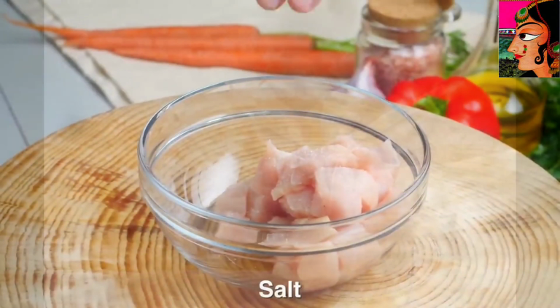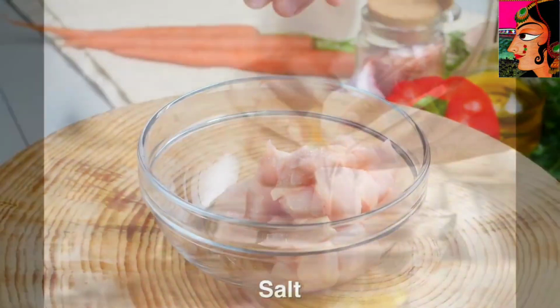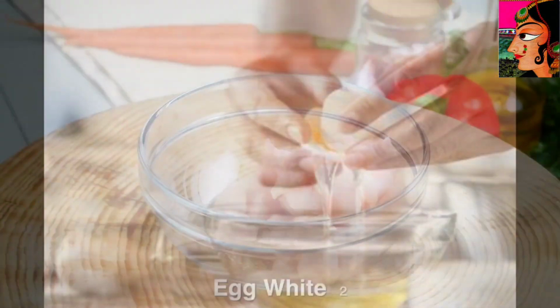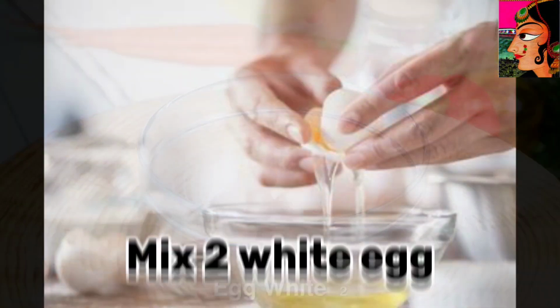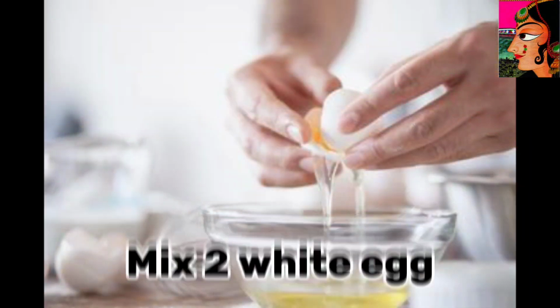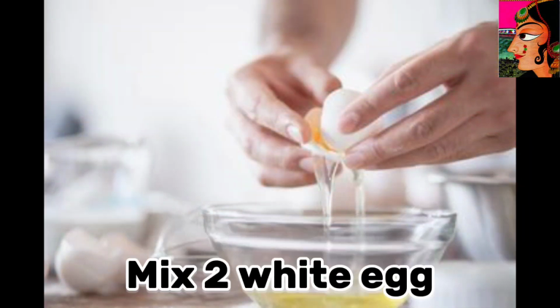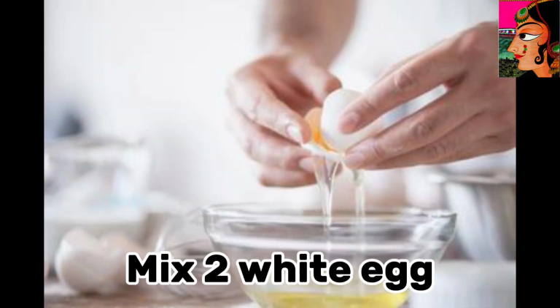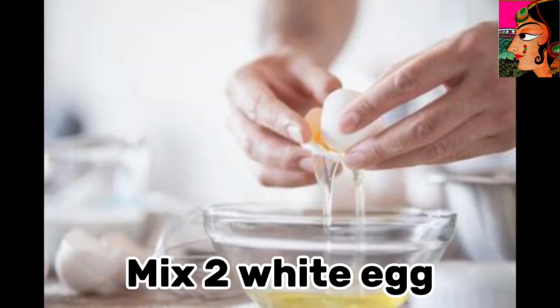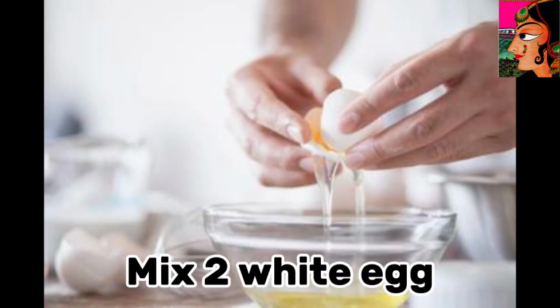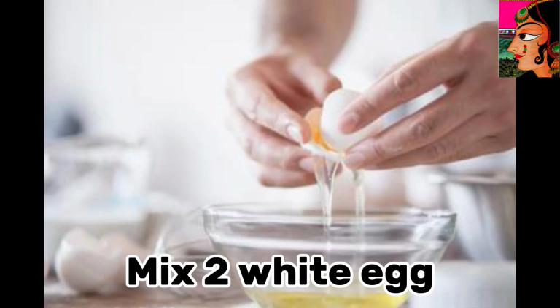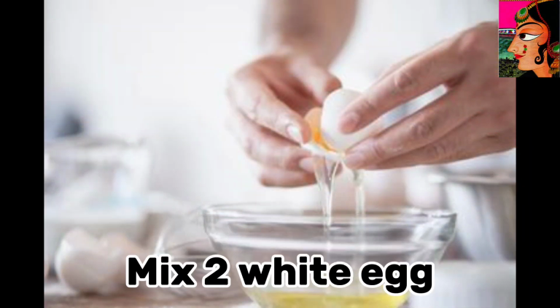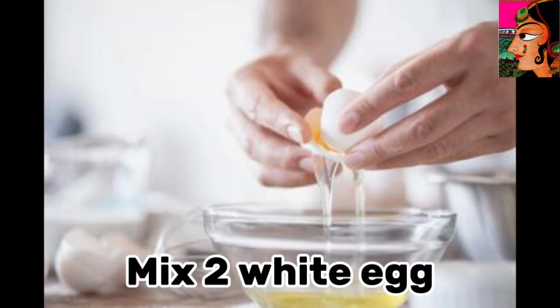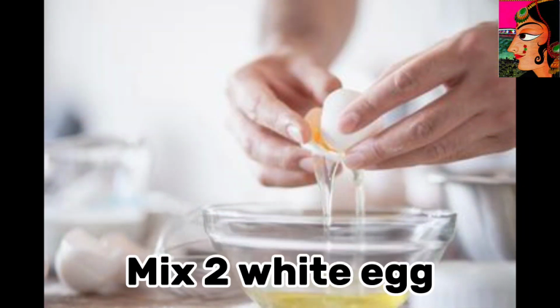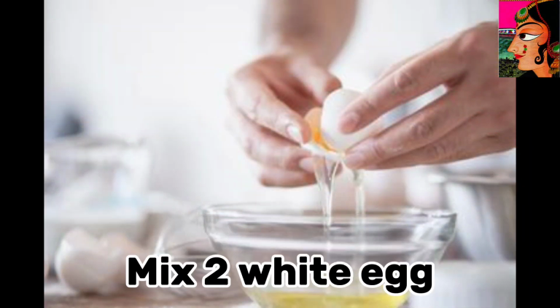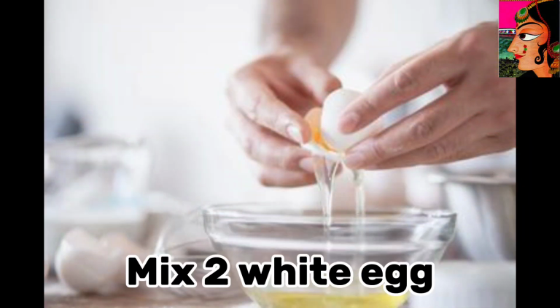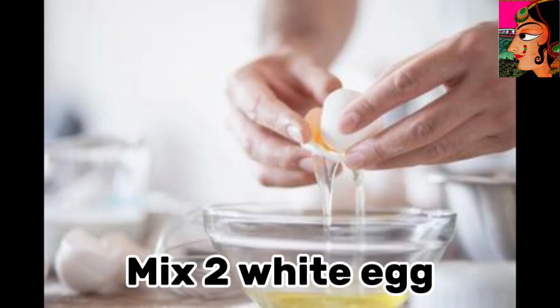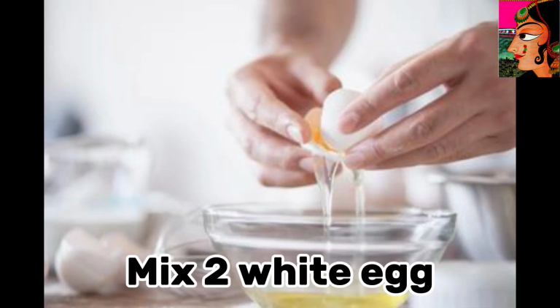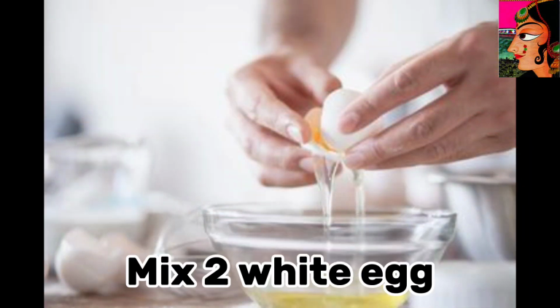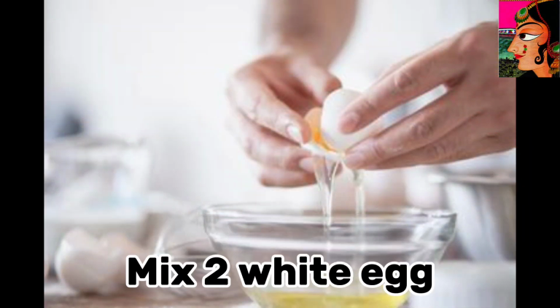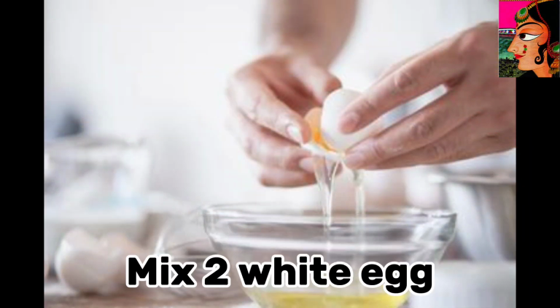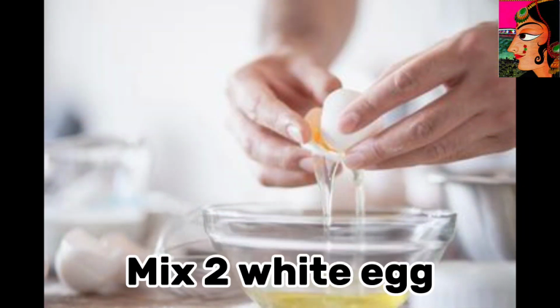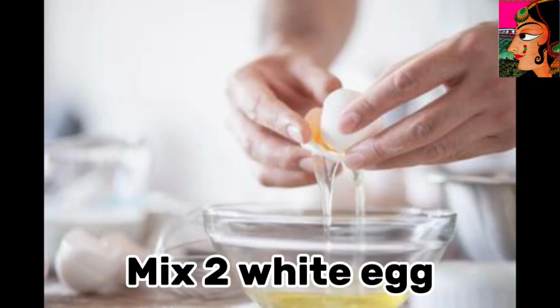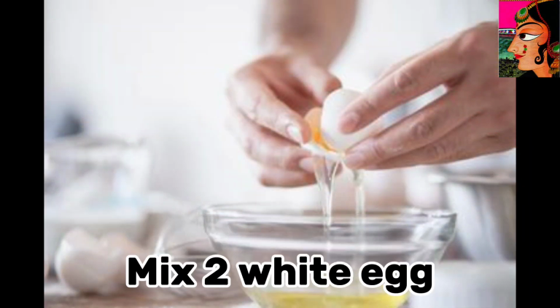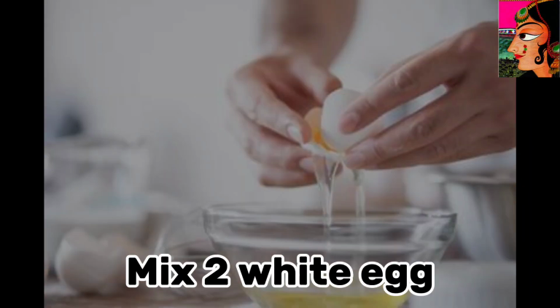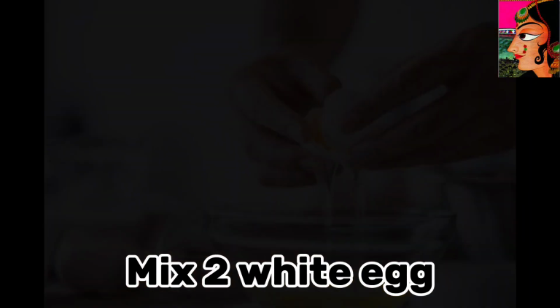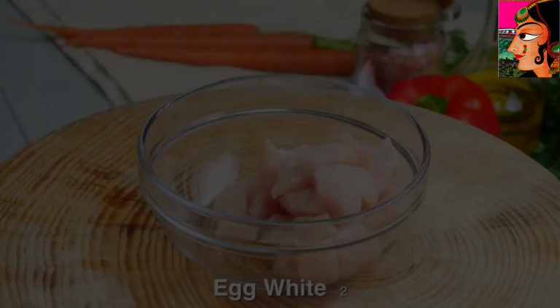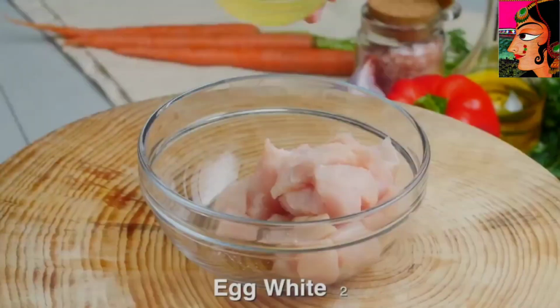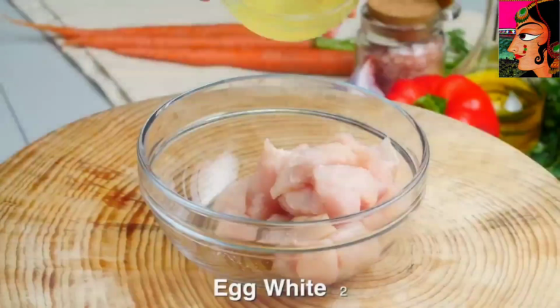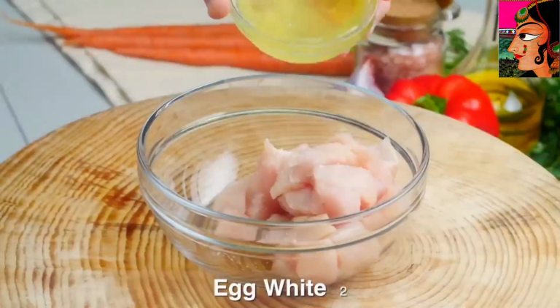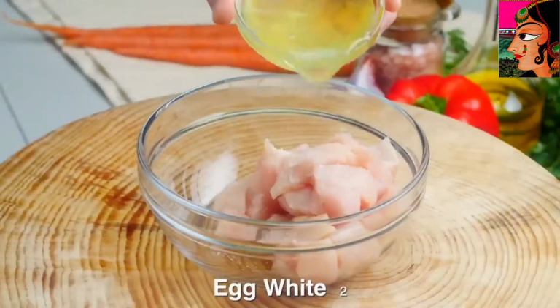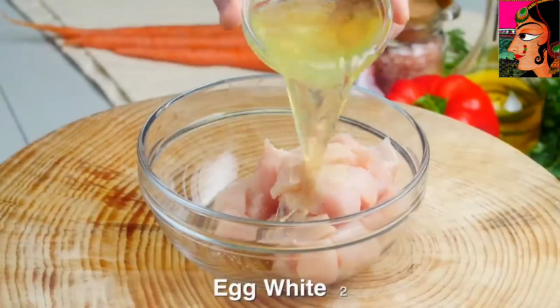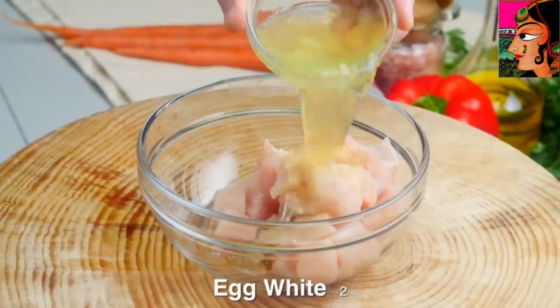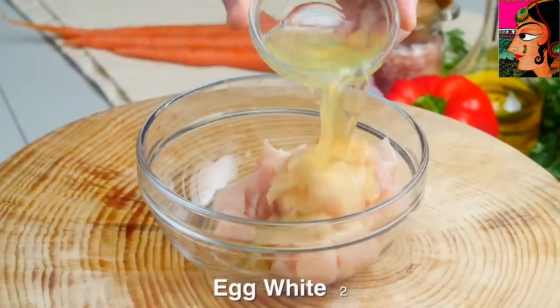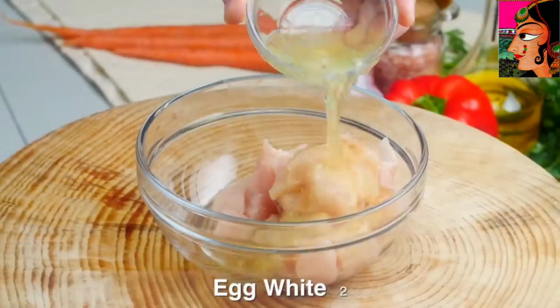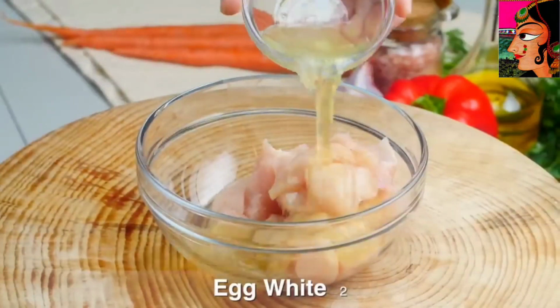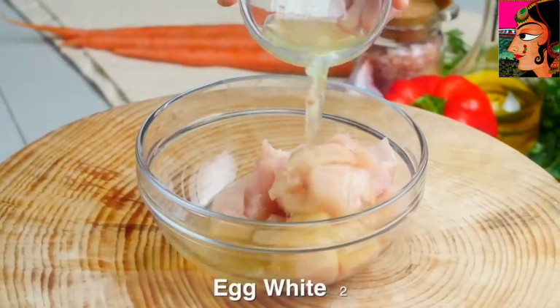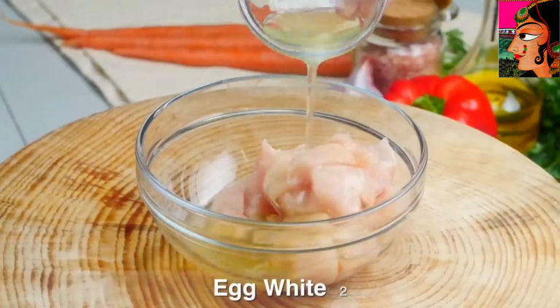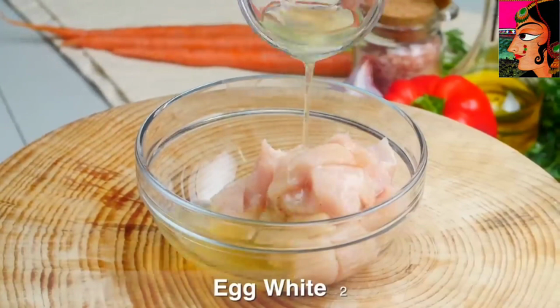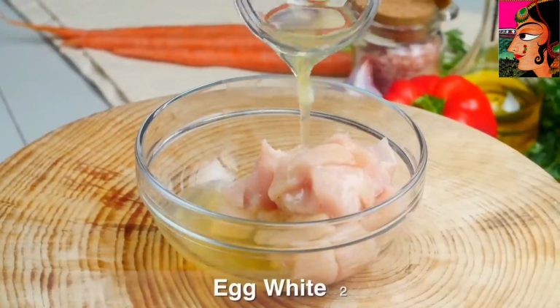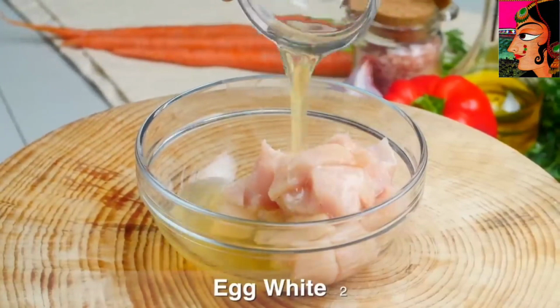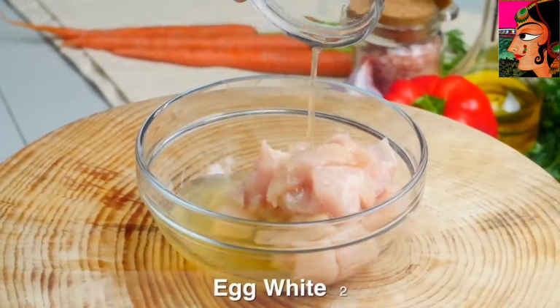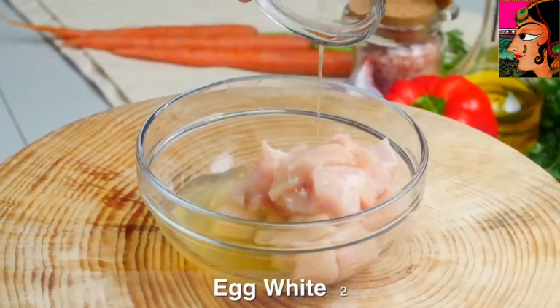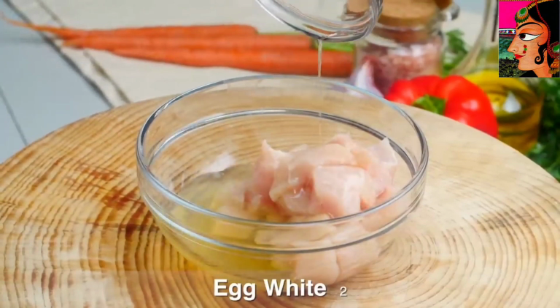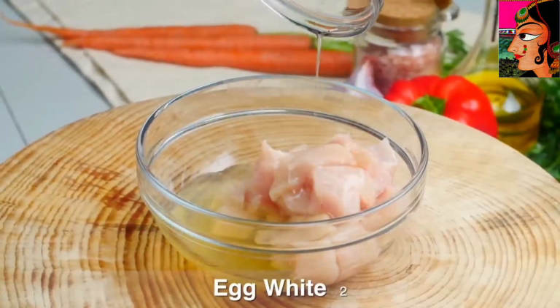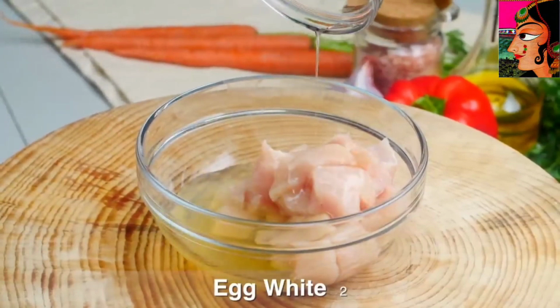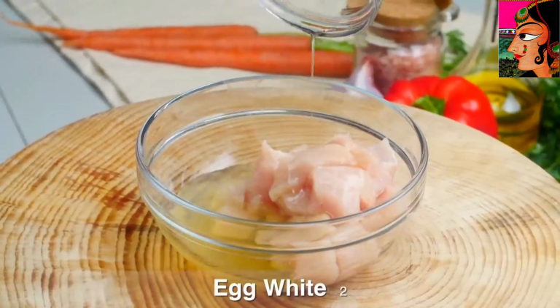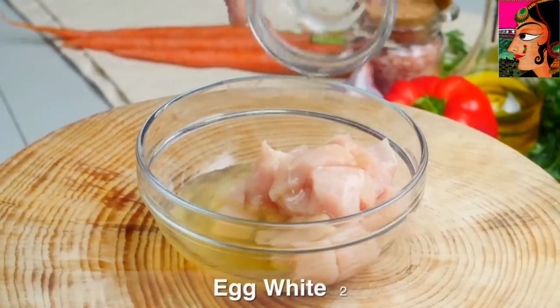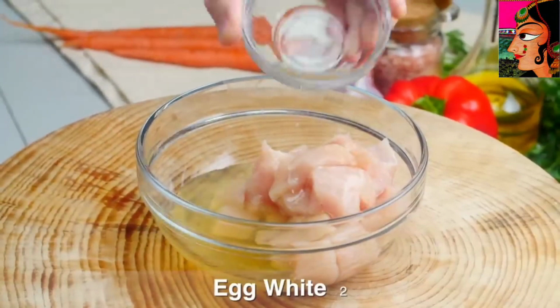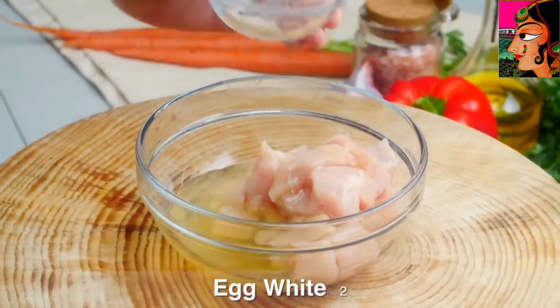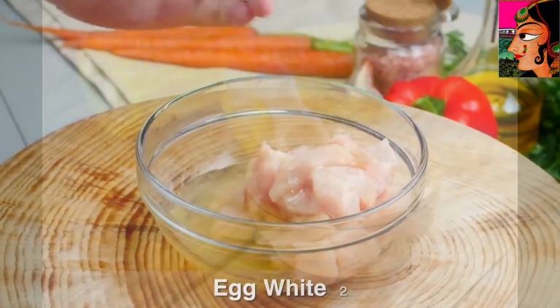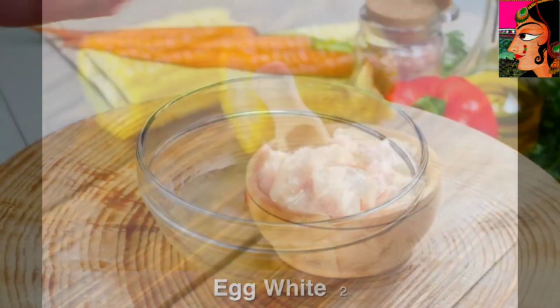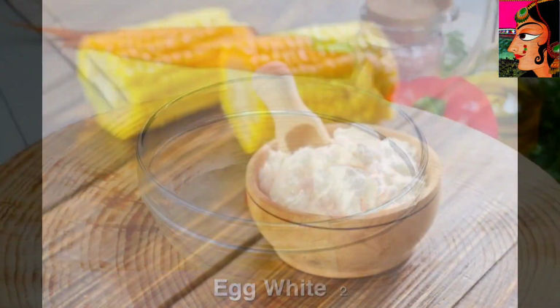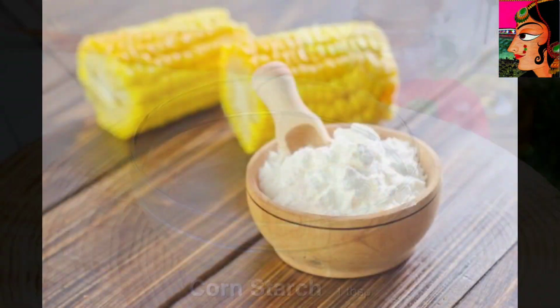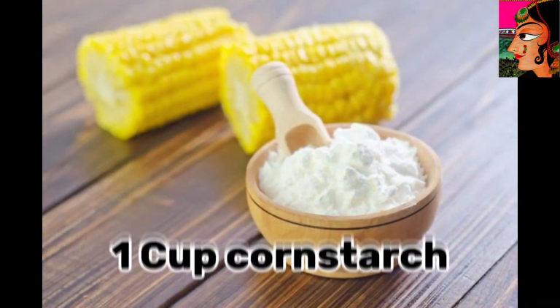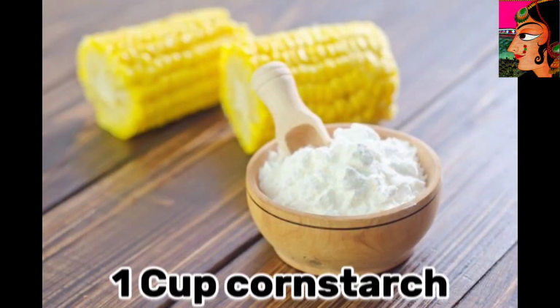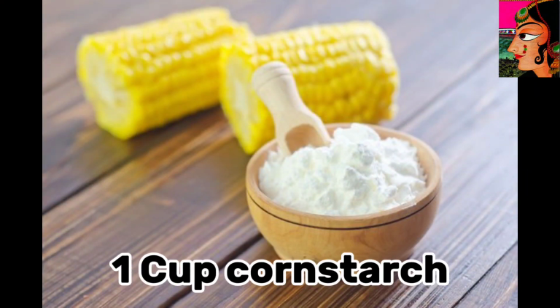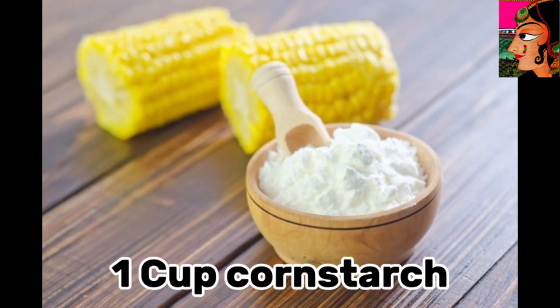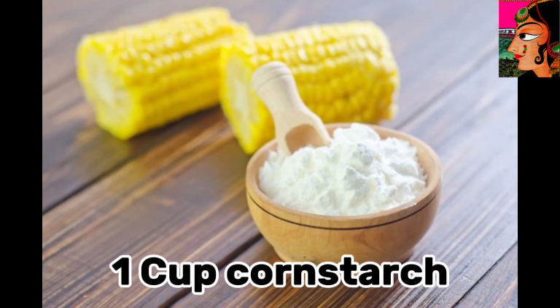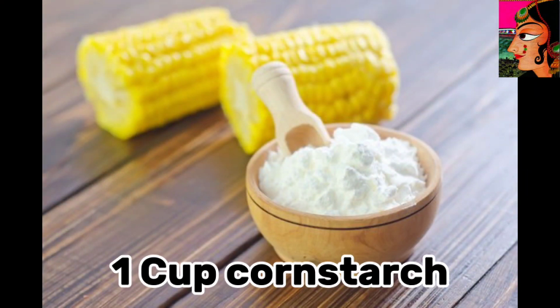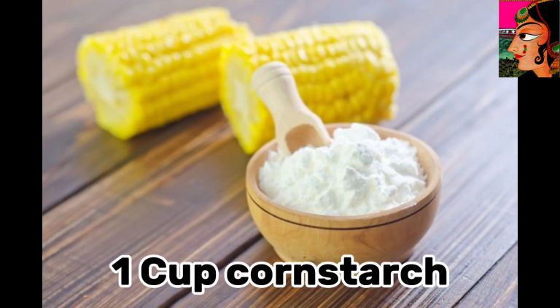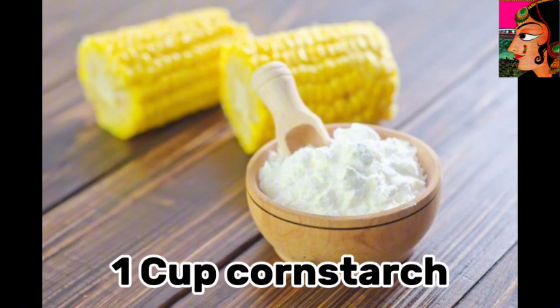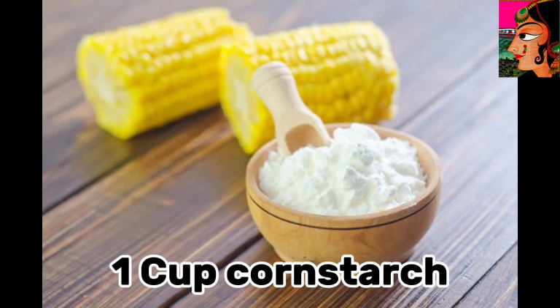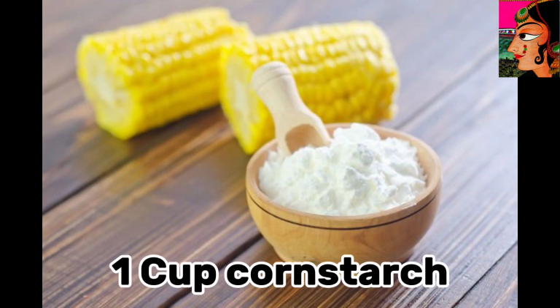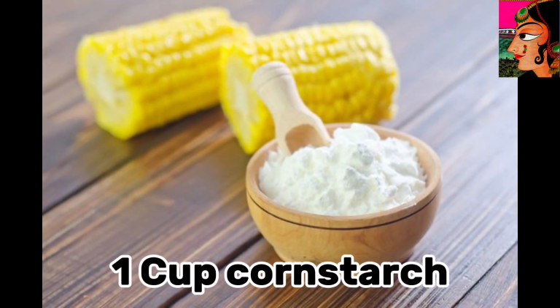Mix in 2 white eggs. Add 1 cup corn starch.